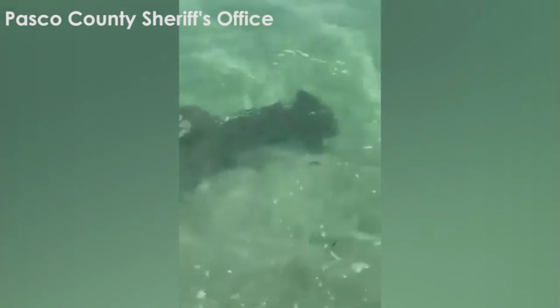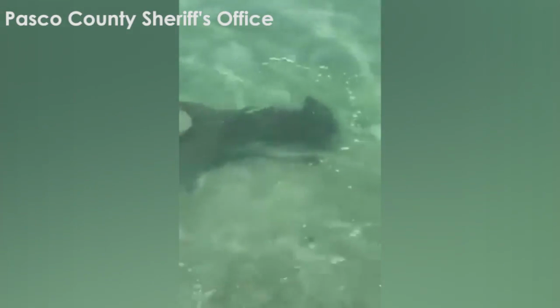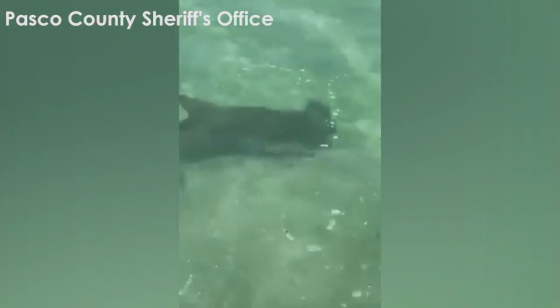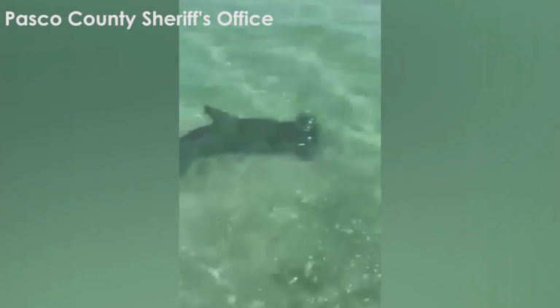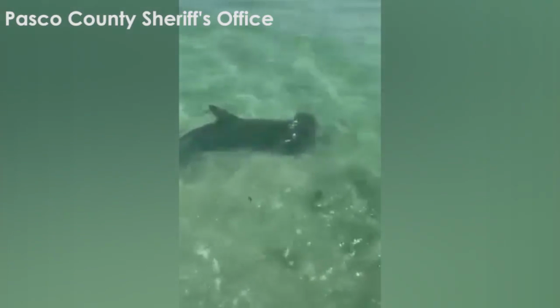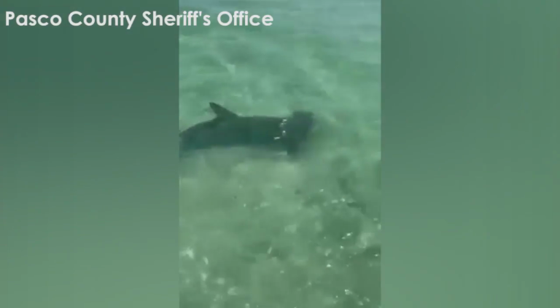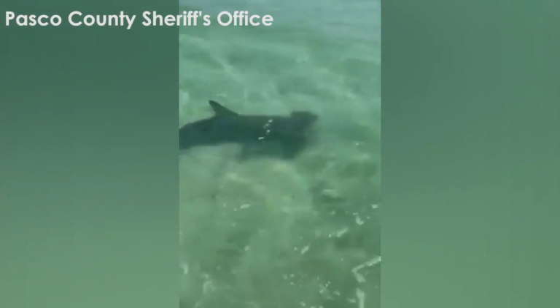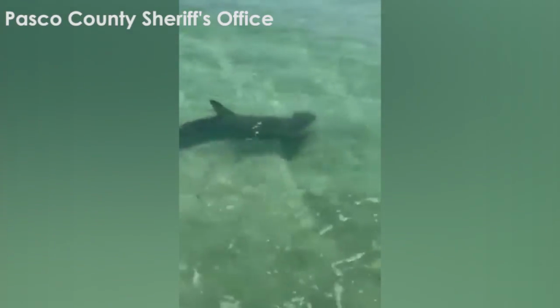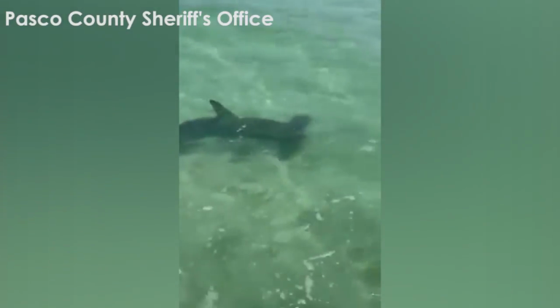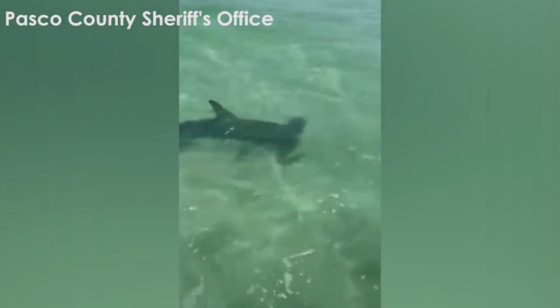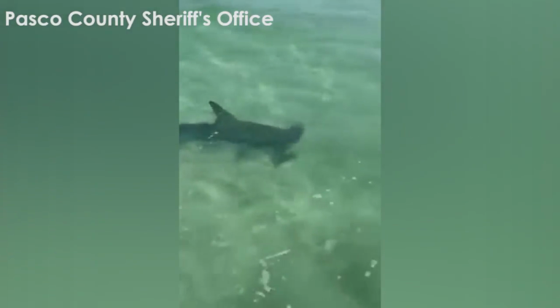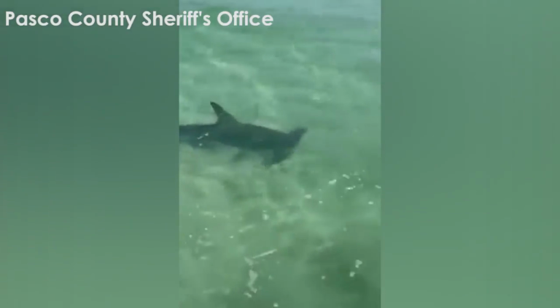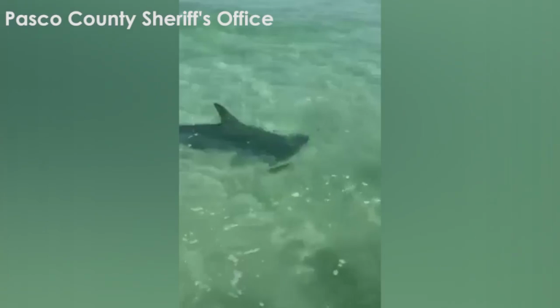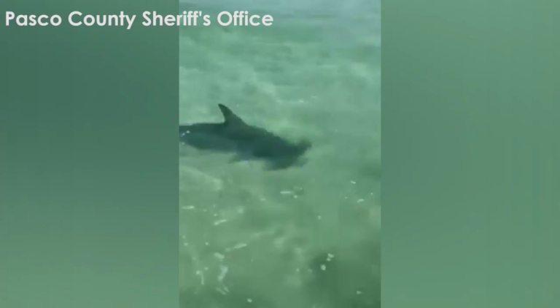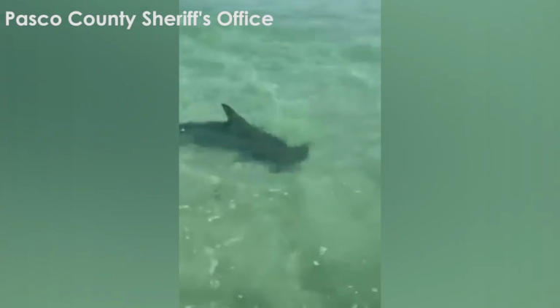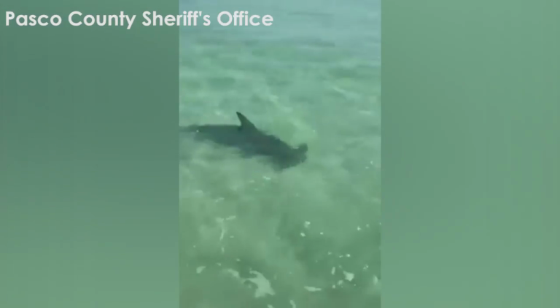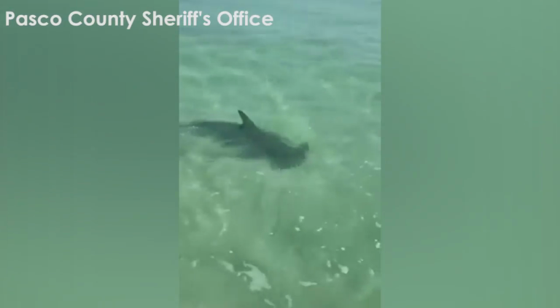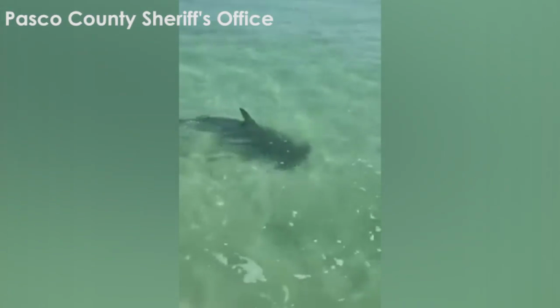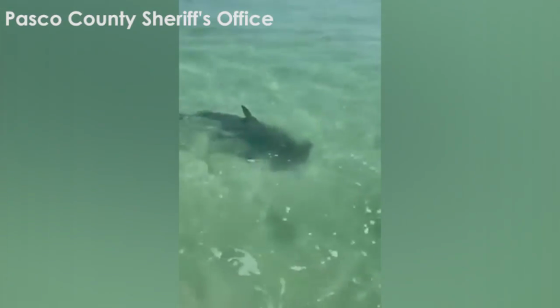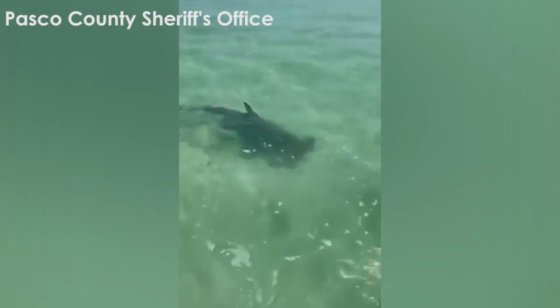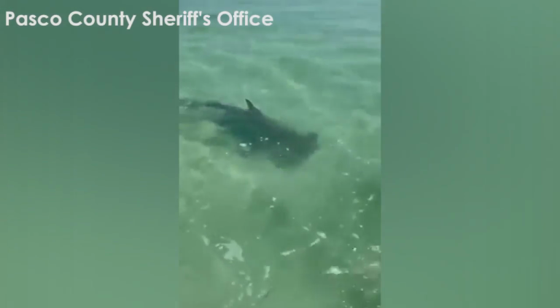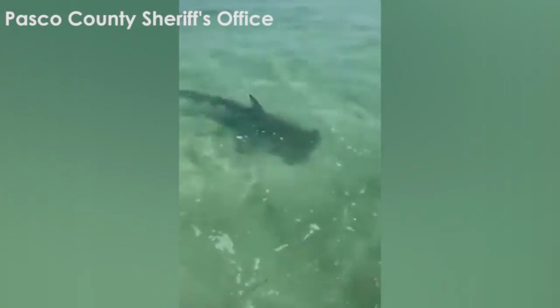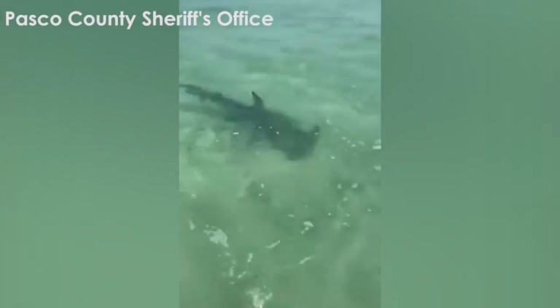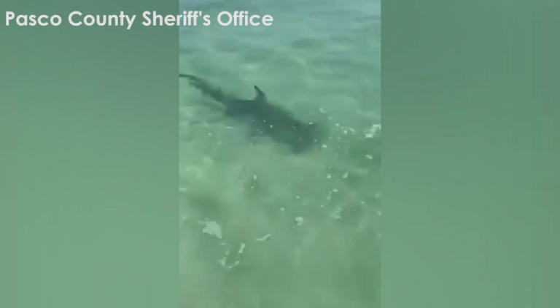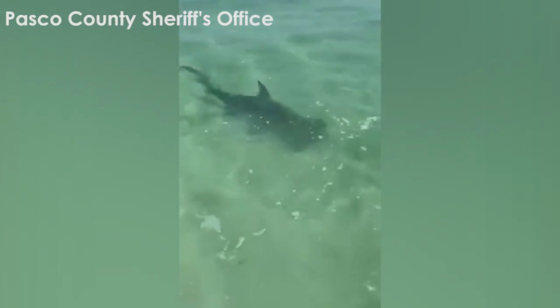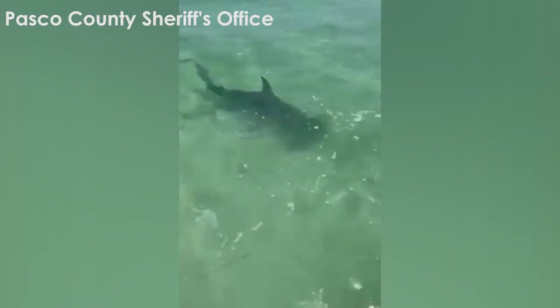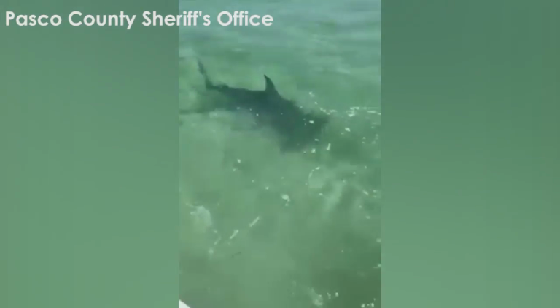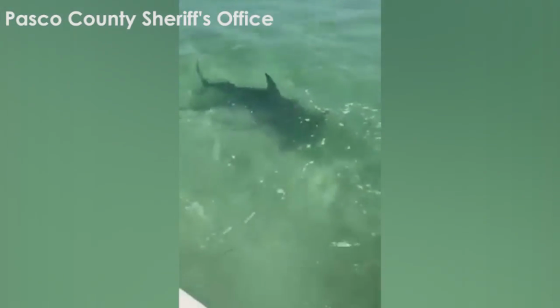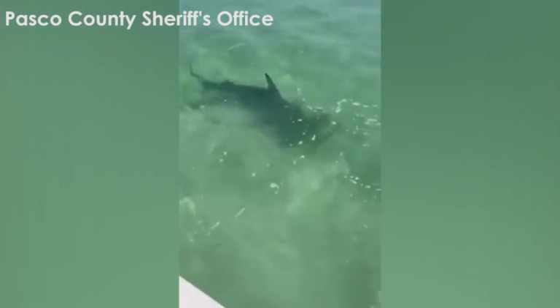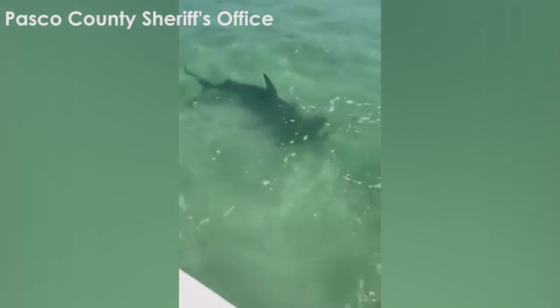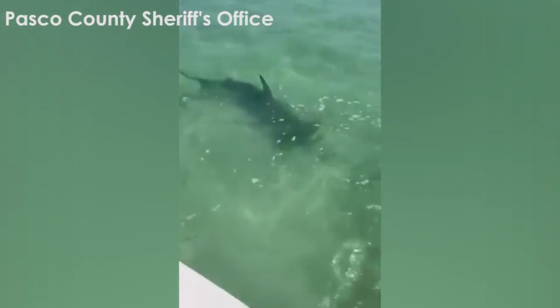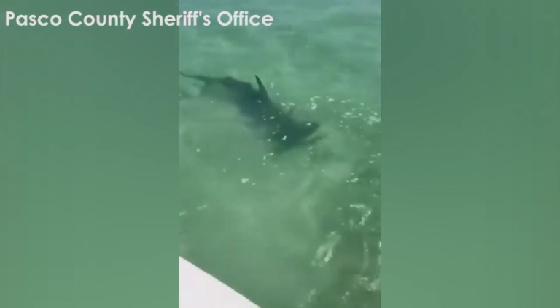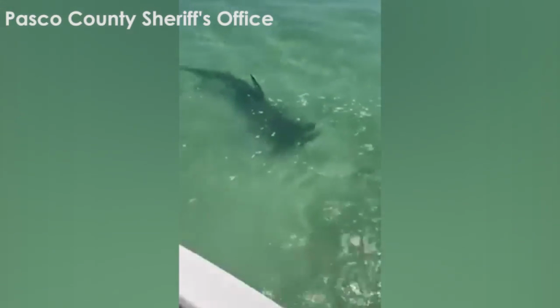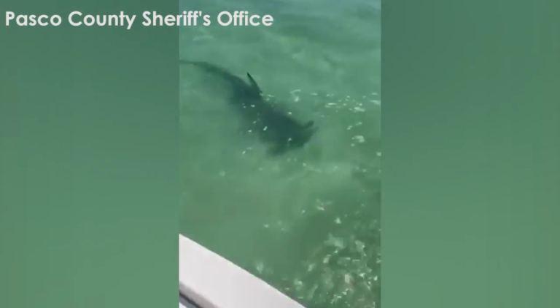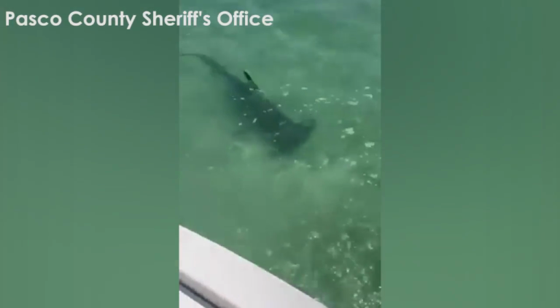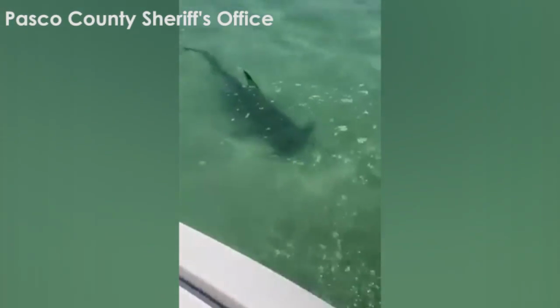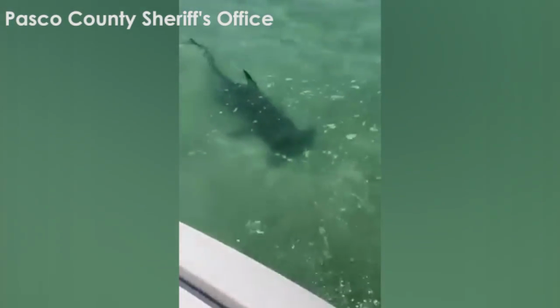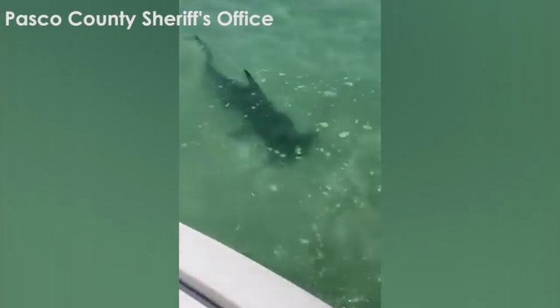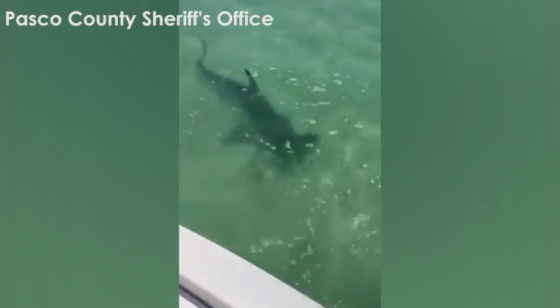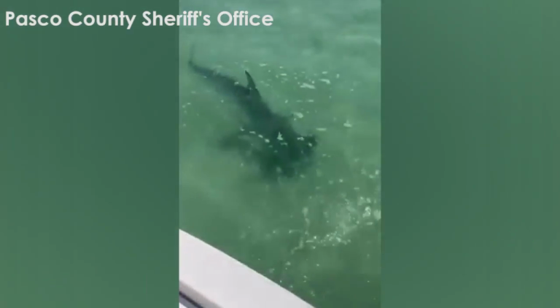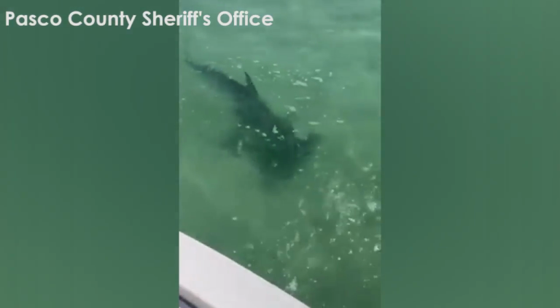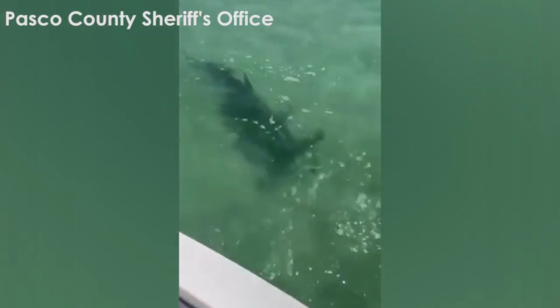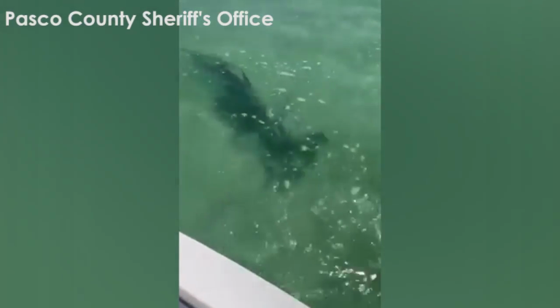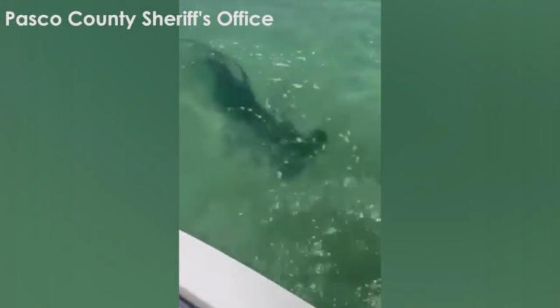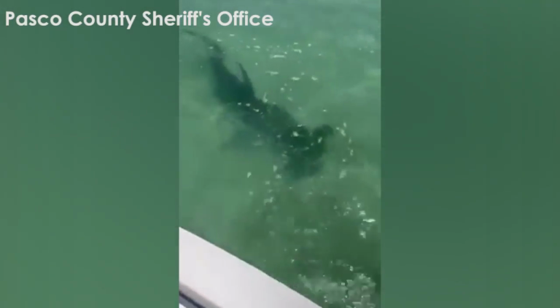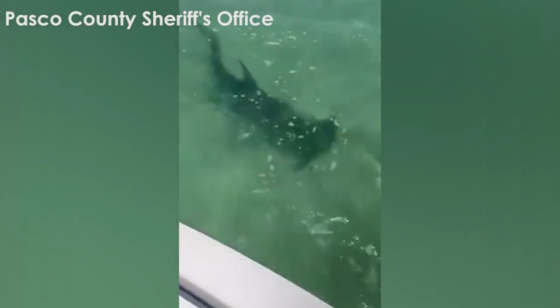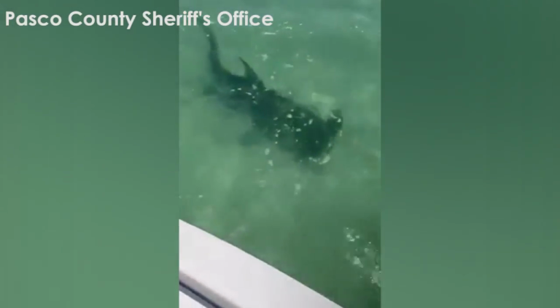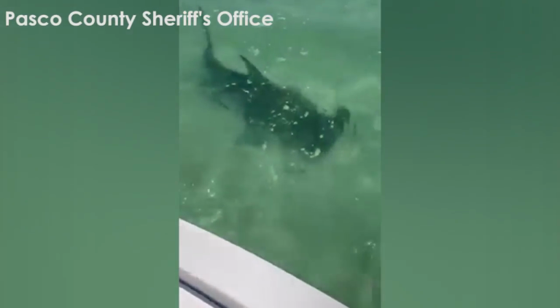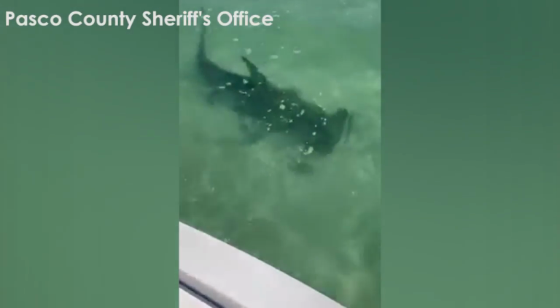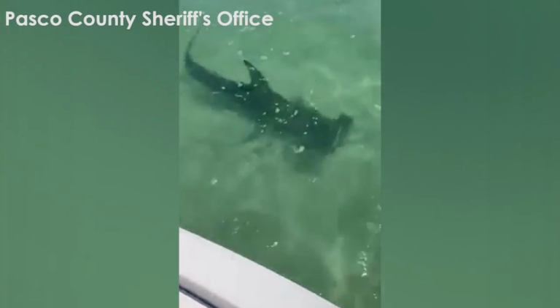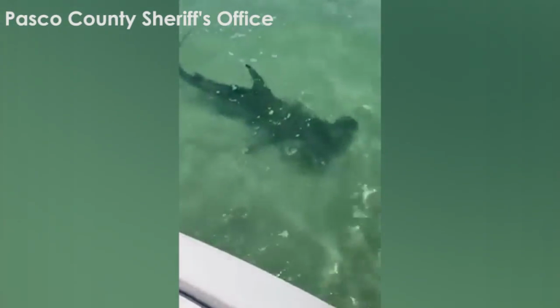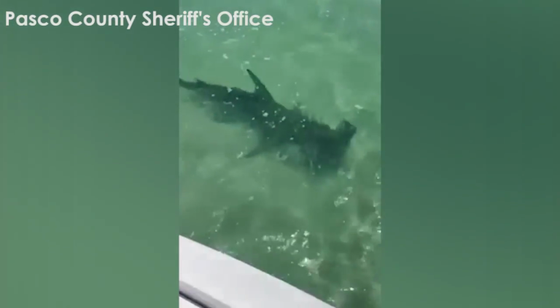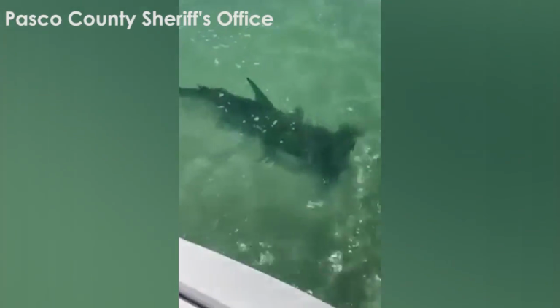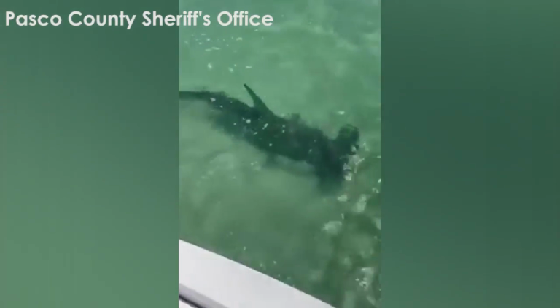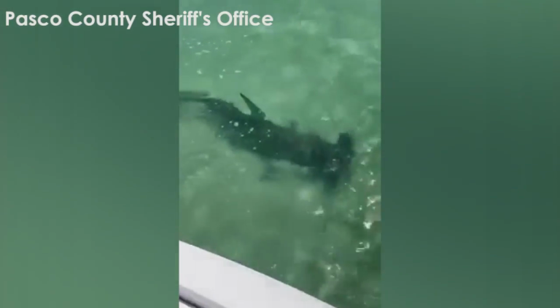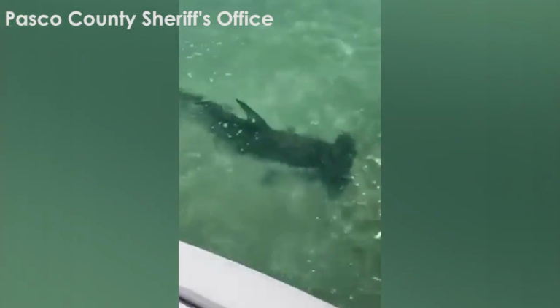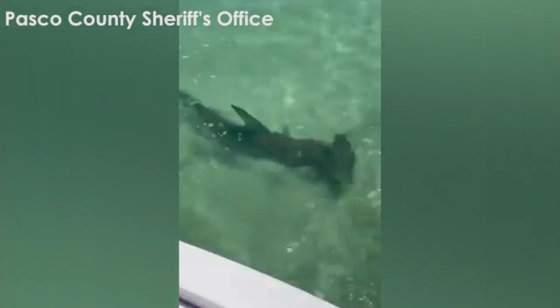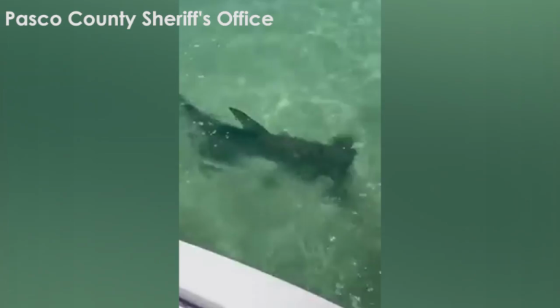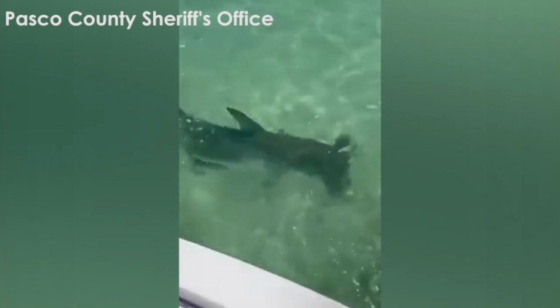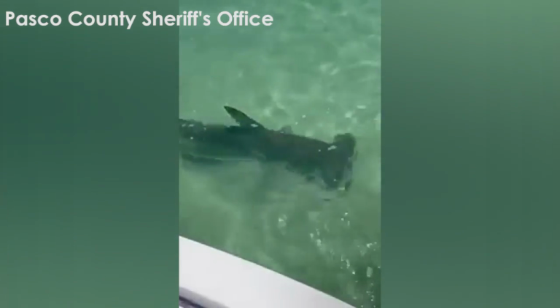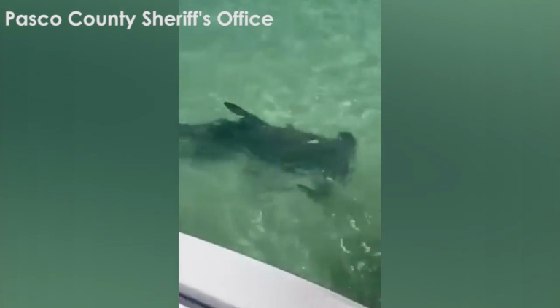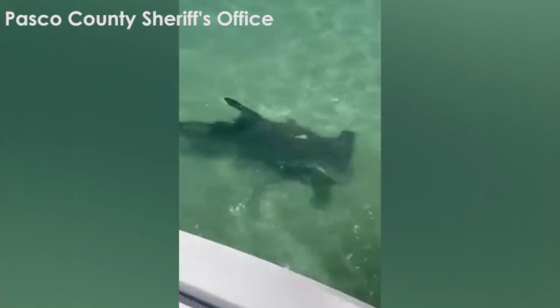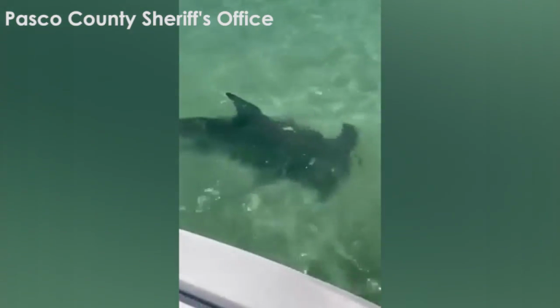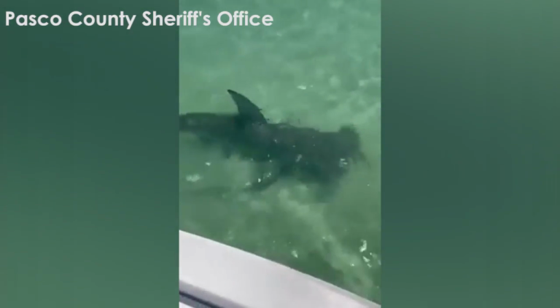Floridians and visitors should be cautious of all types of sharks in our waters. Dr. Huter gave us a few tips on how to not attract a shark's attention.